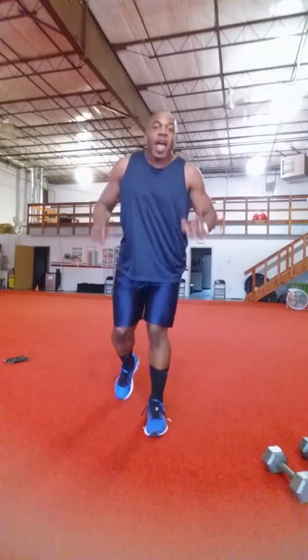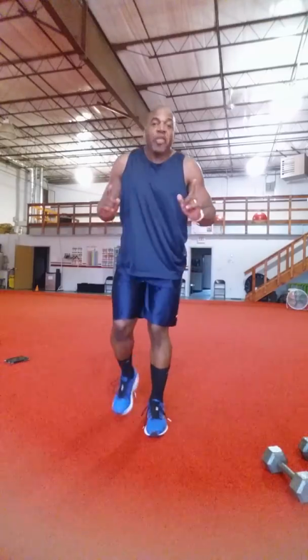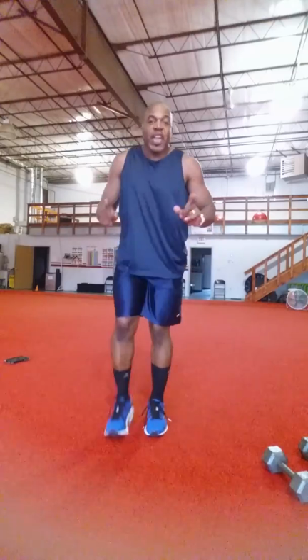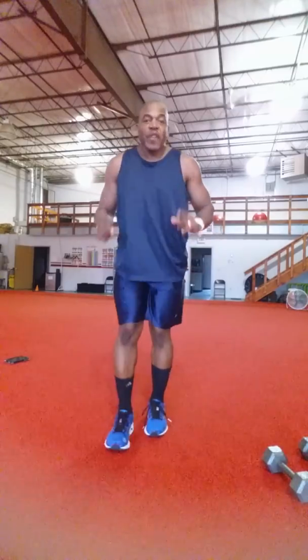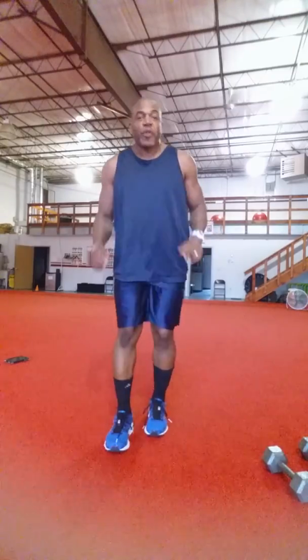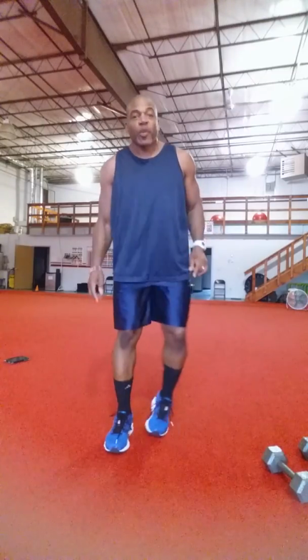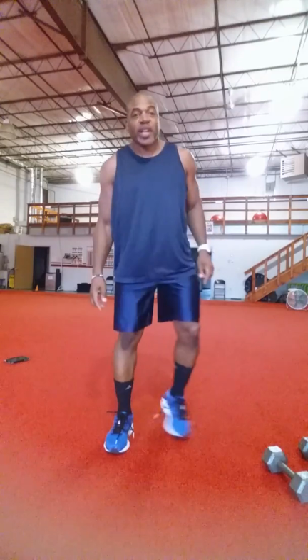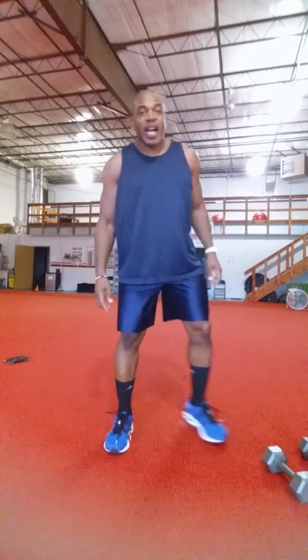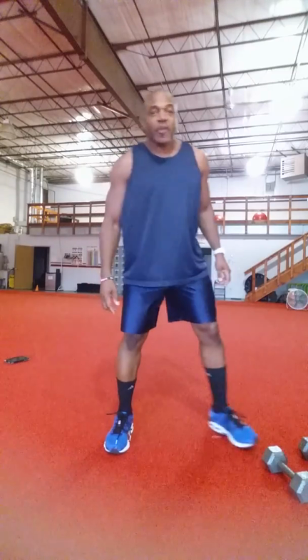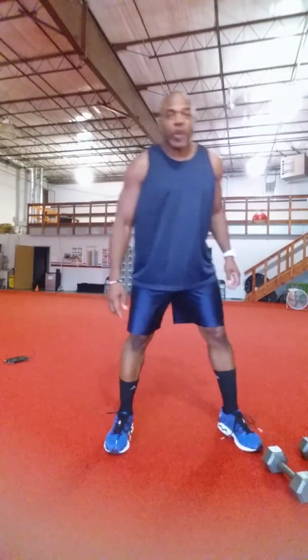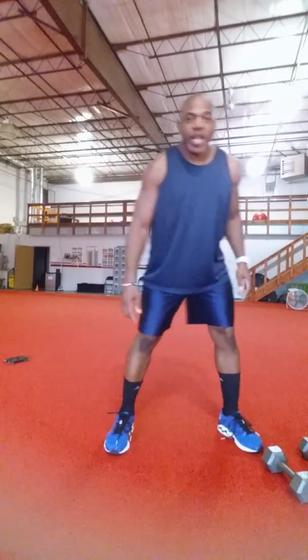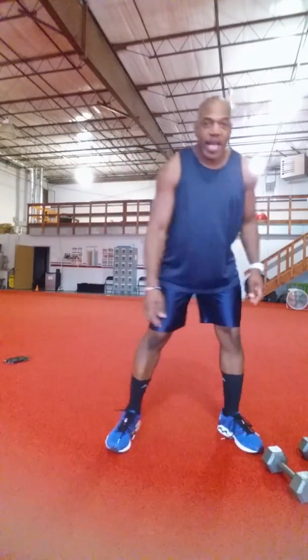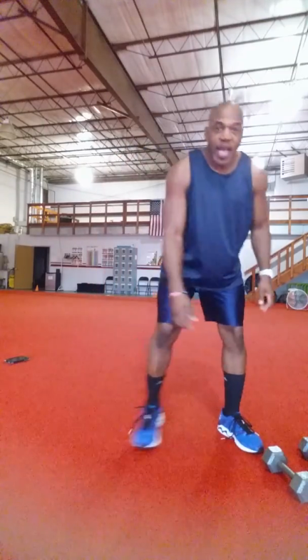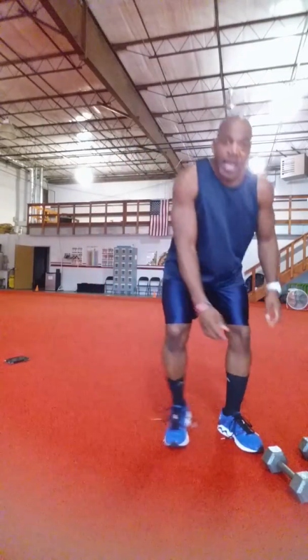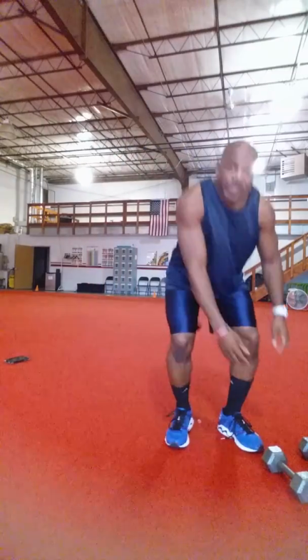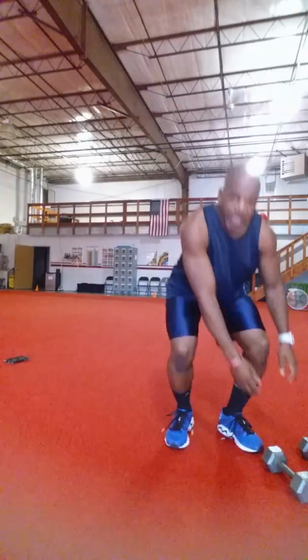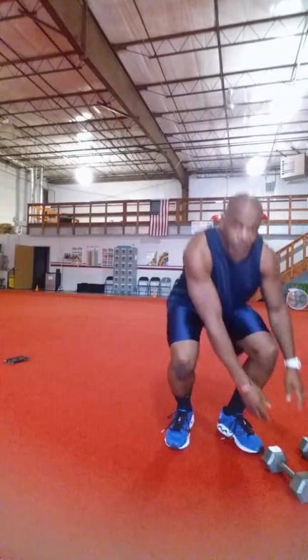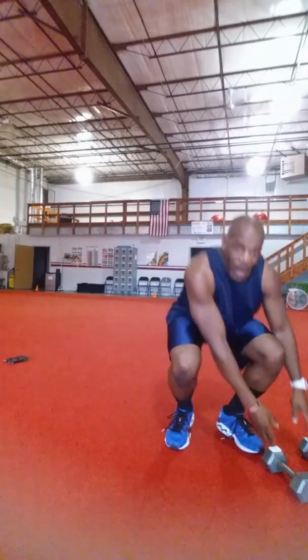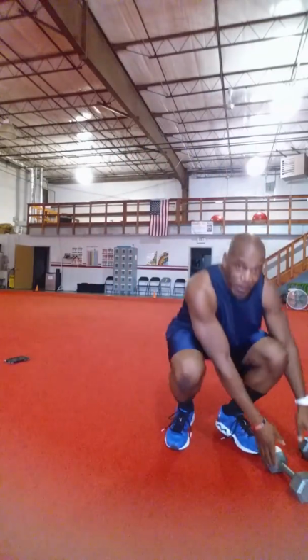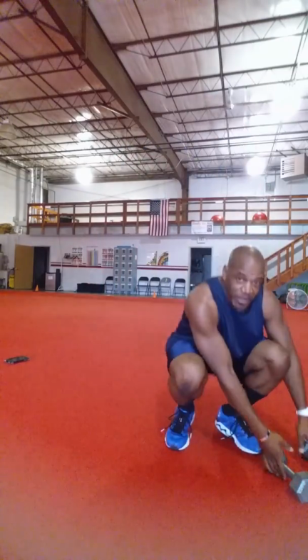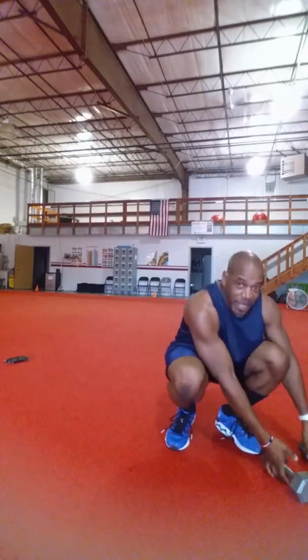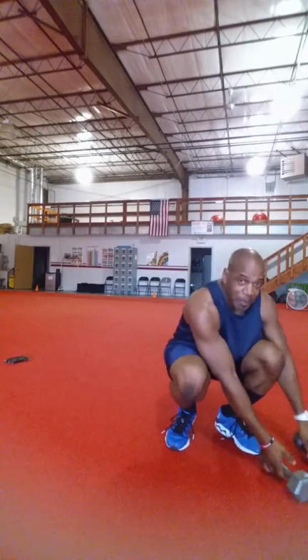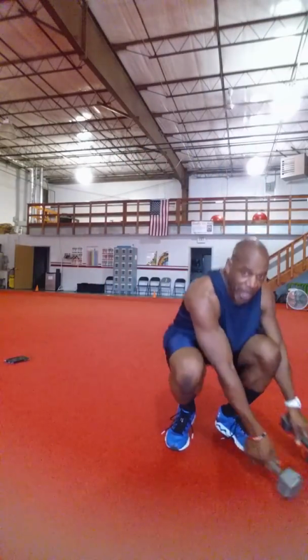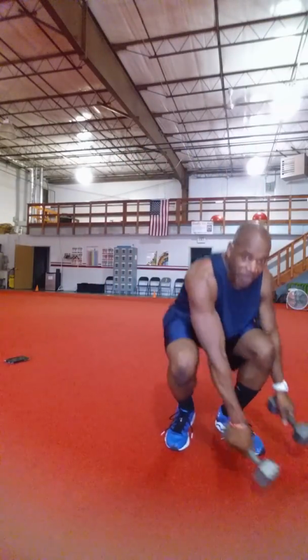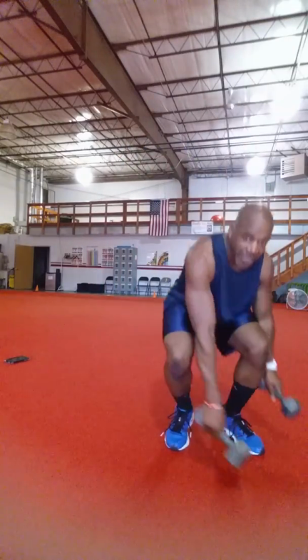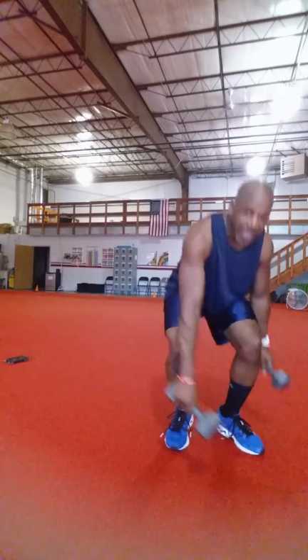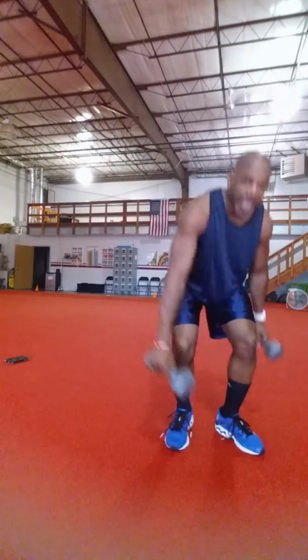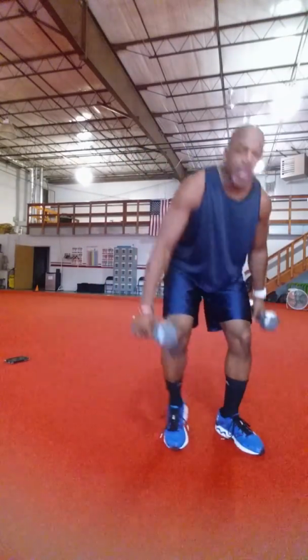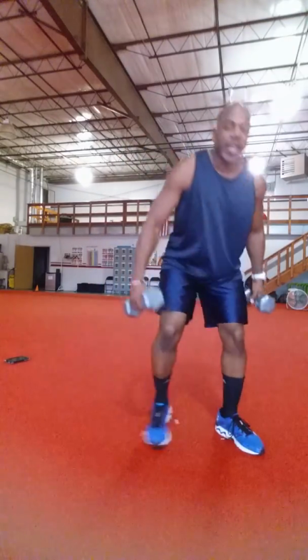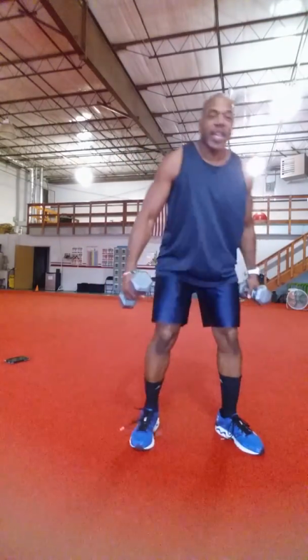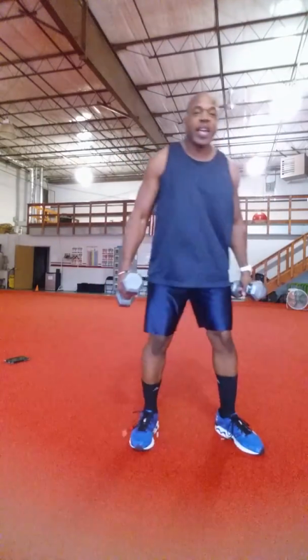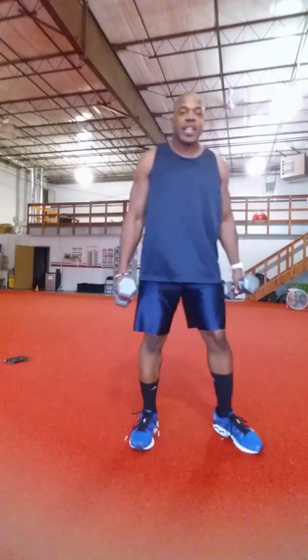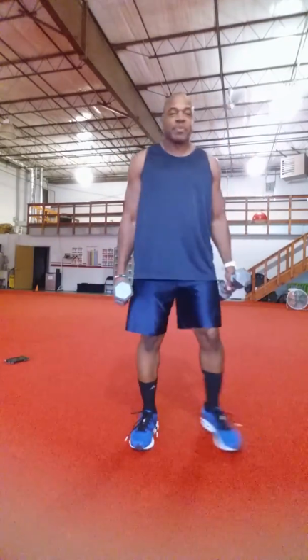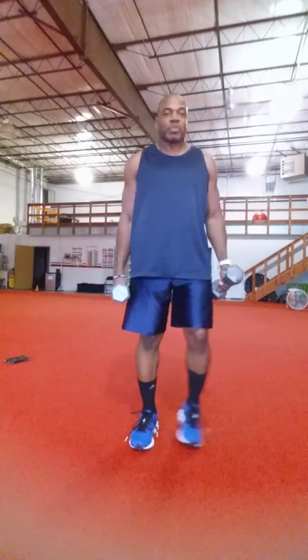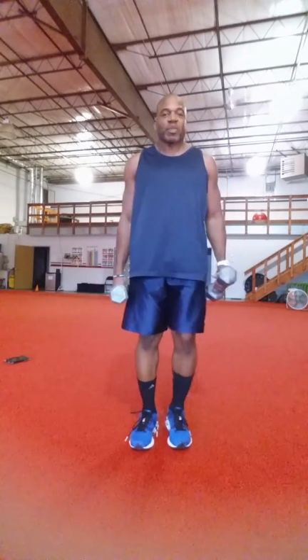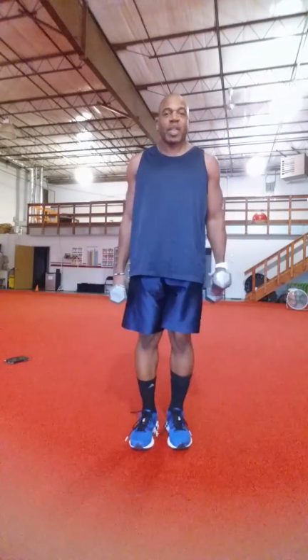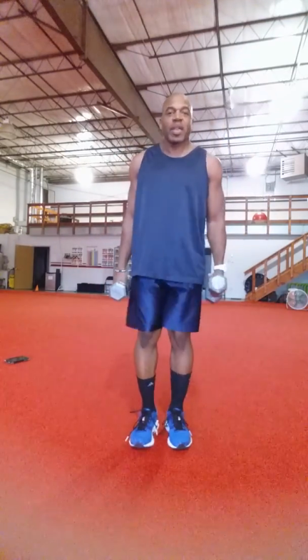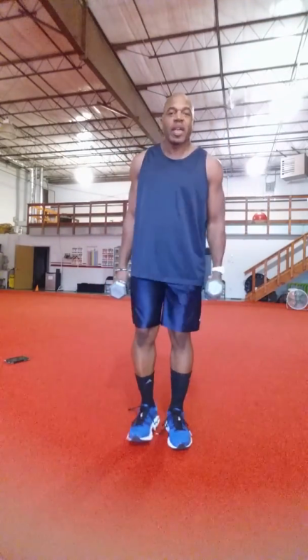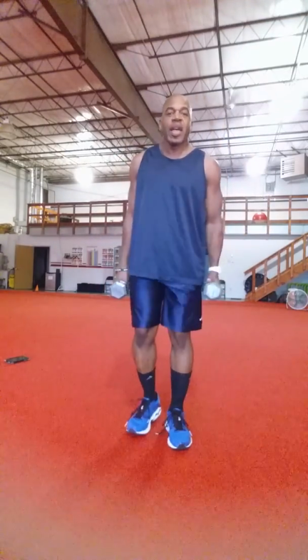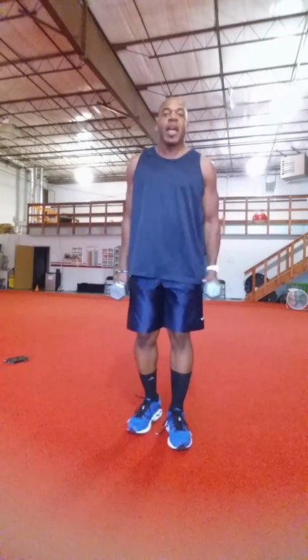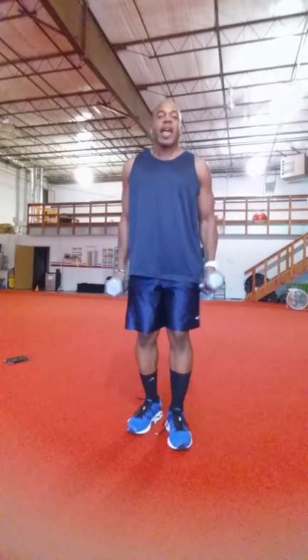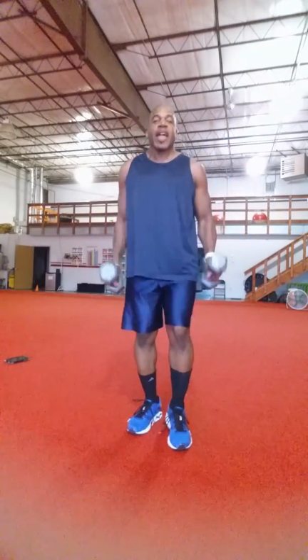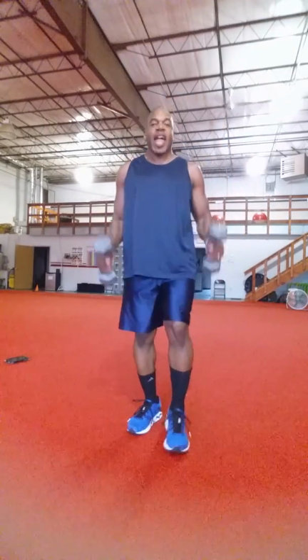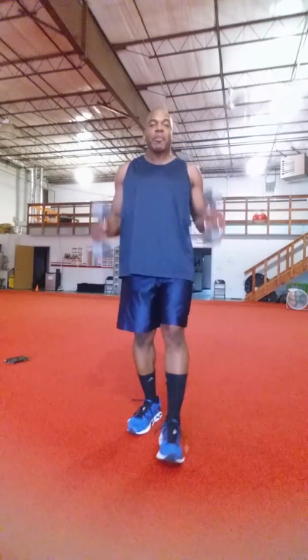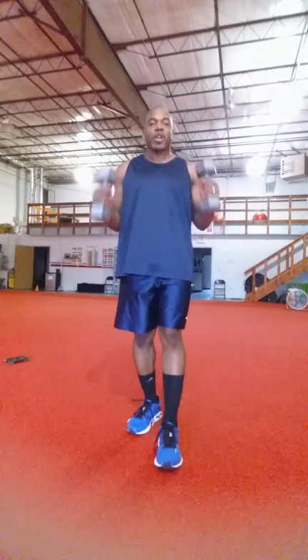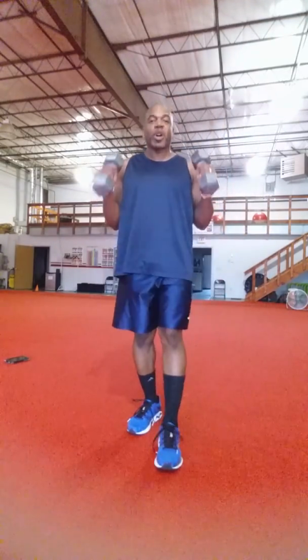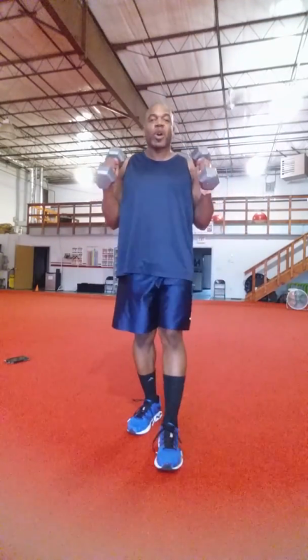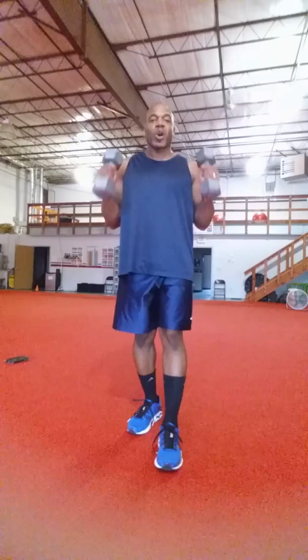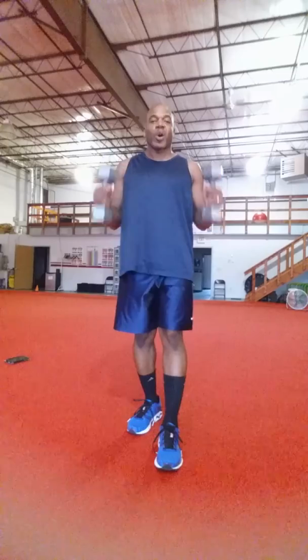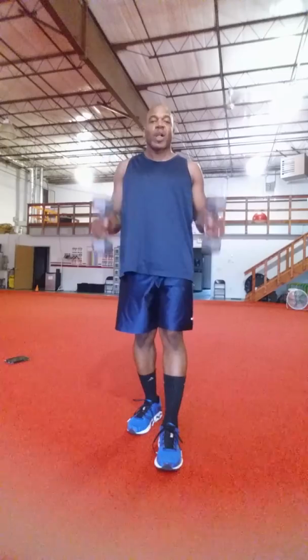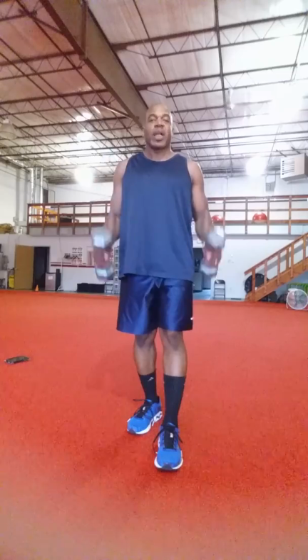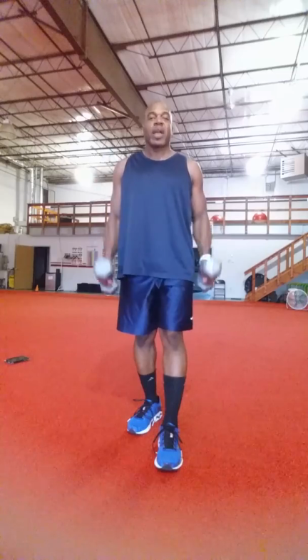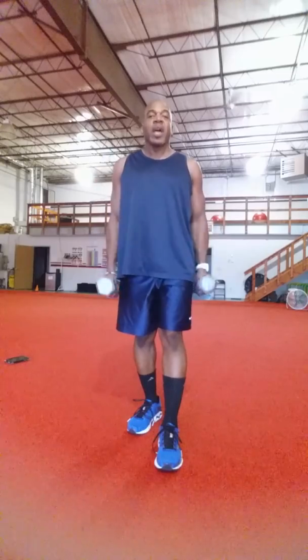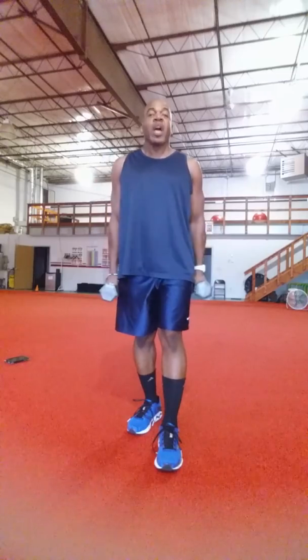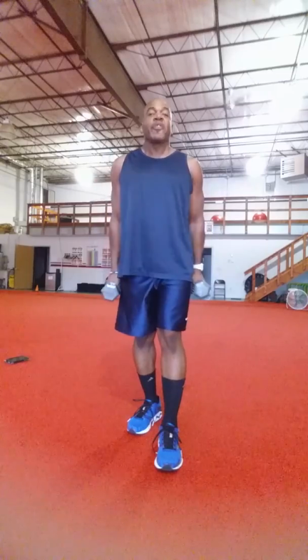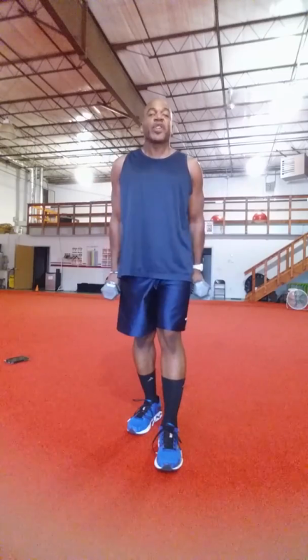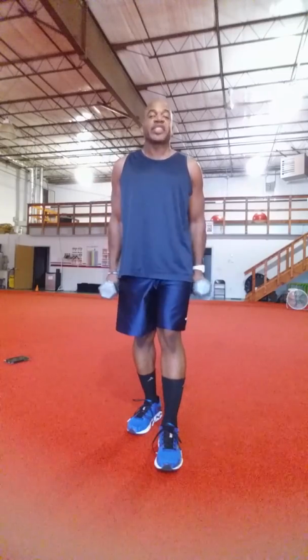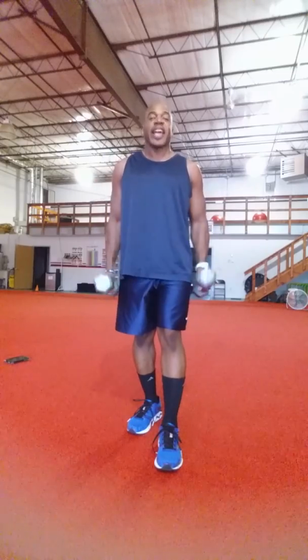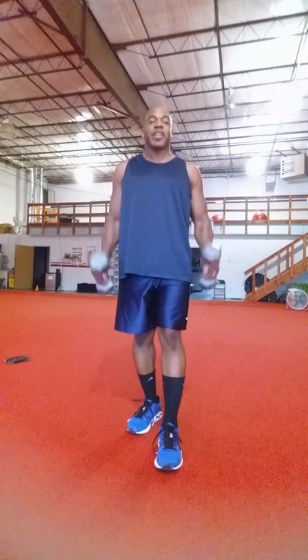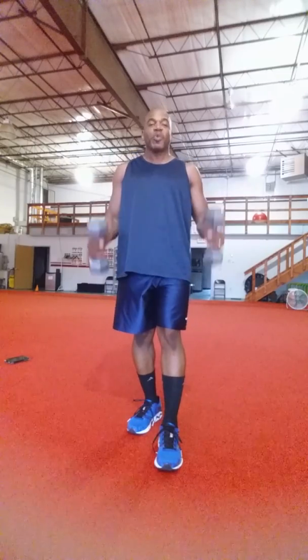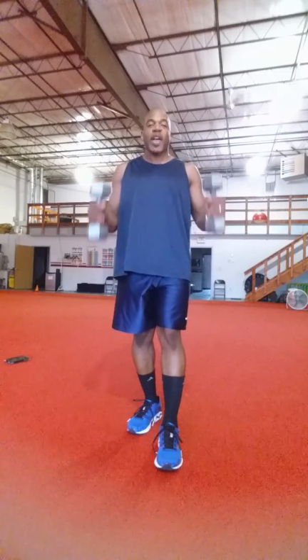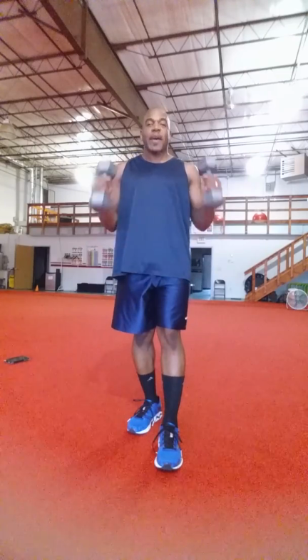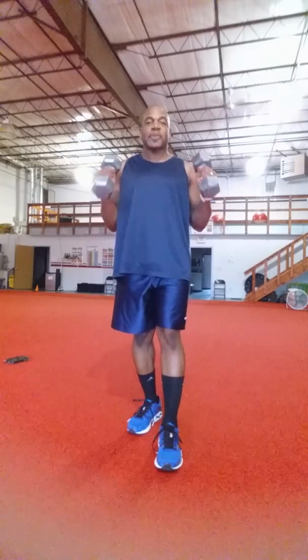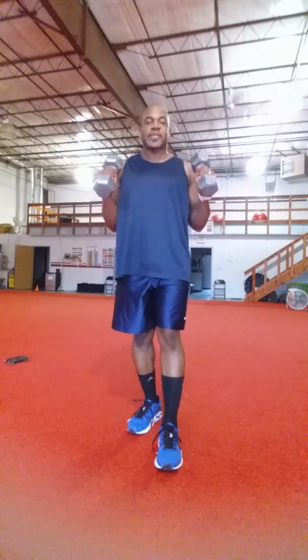Then for recovery, just grab your dumbbells again. Hammer curl for 10 reps.